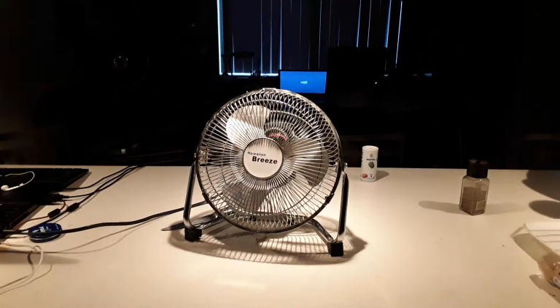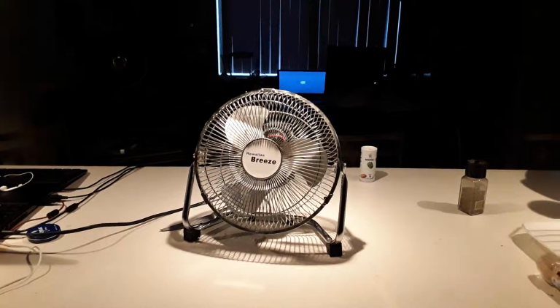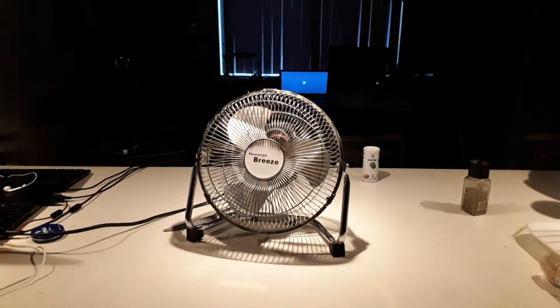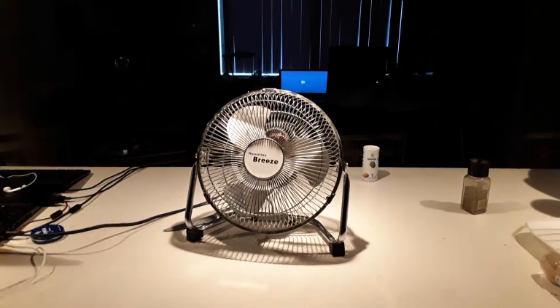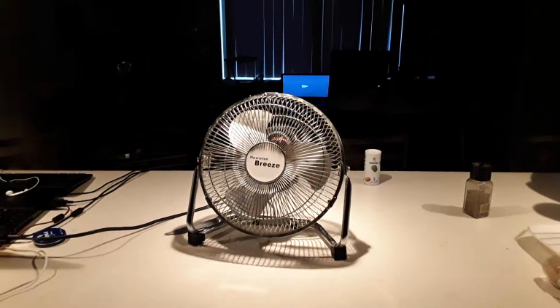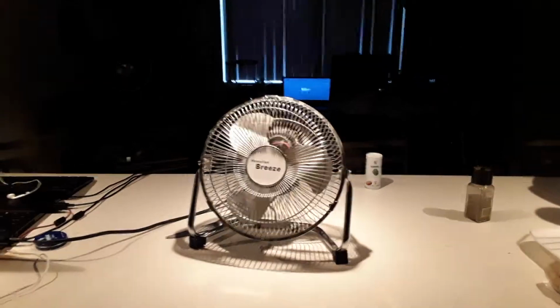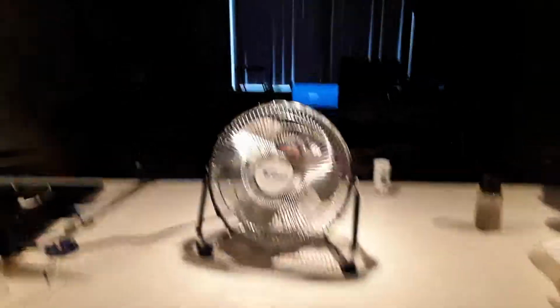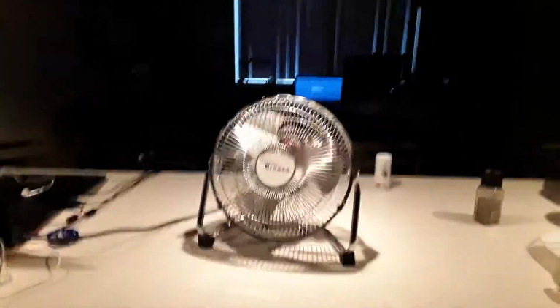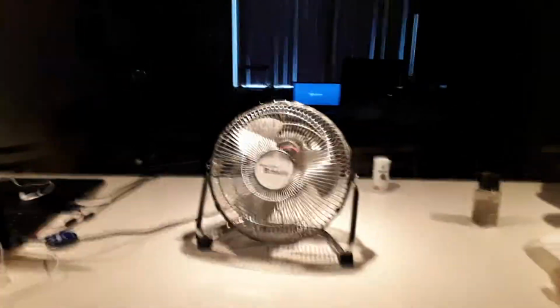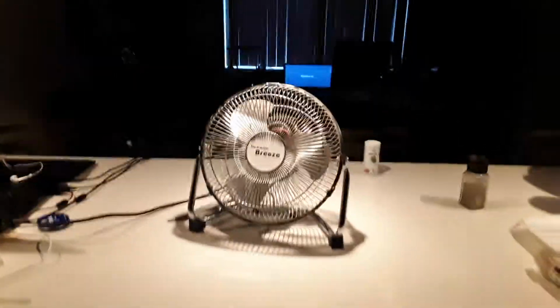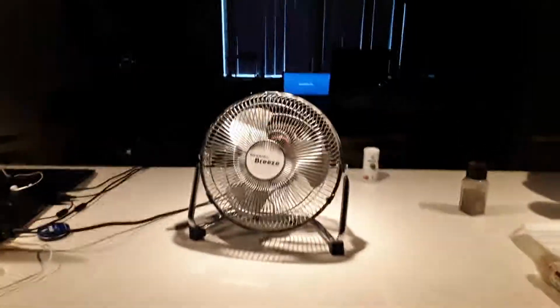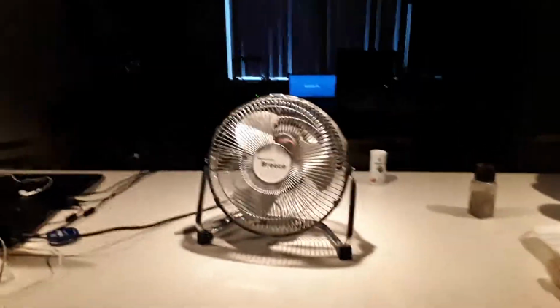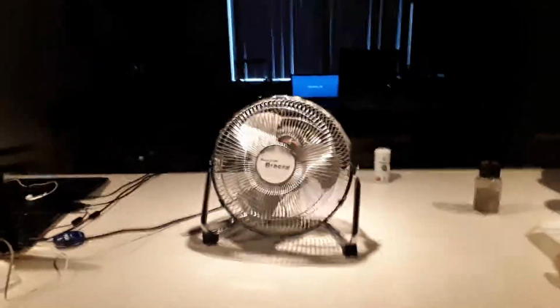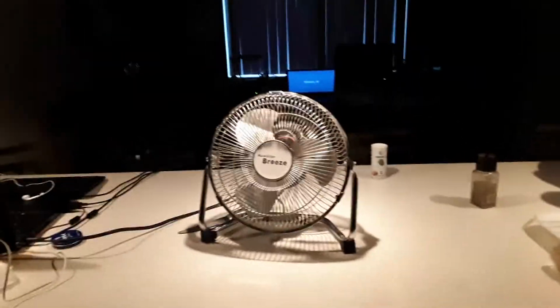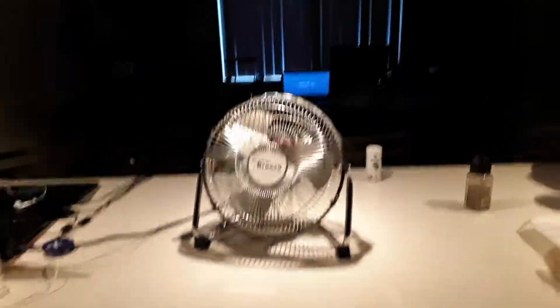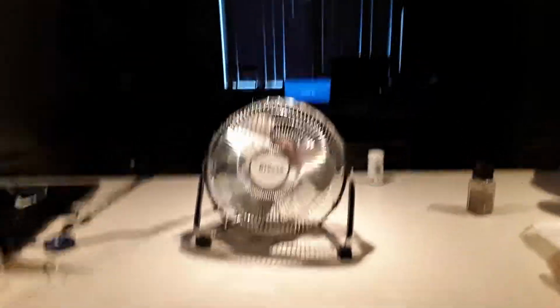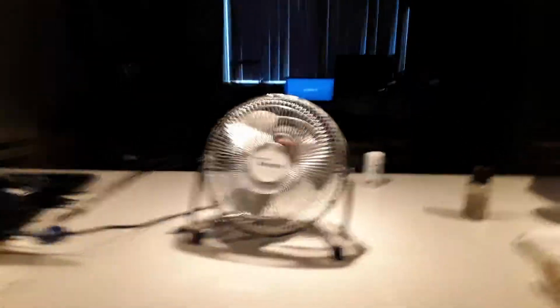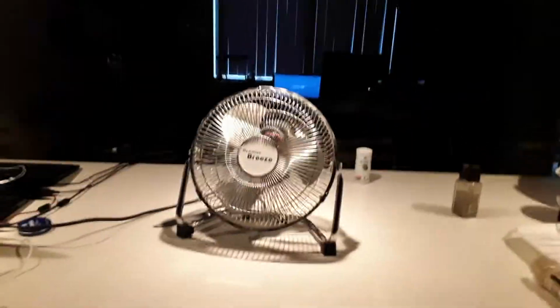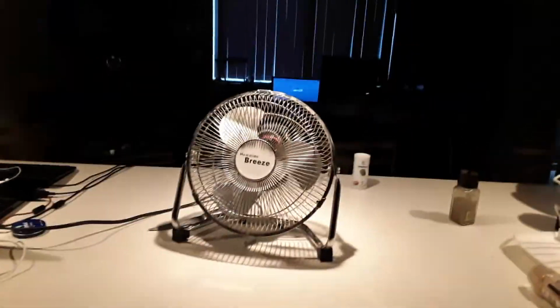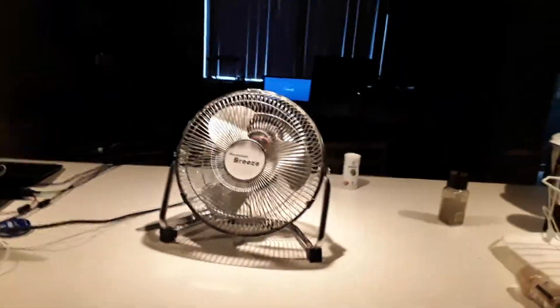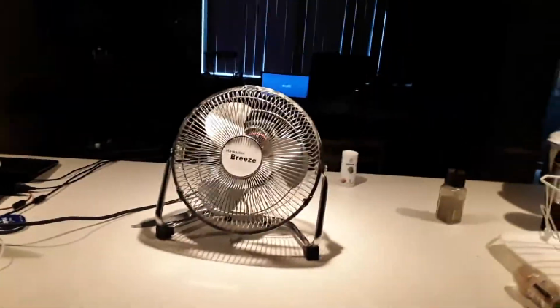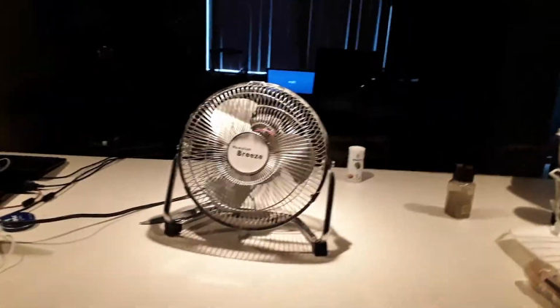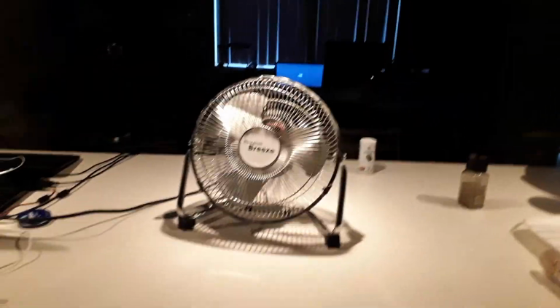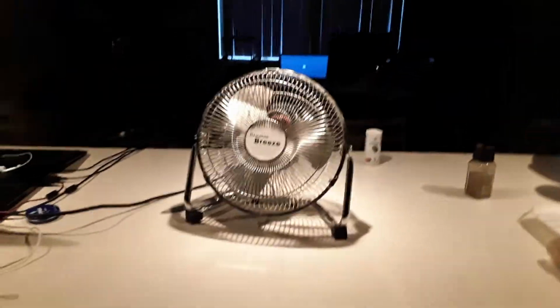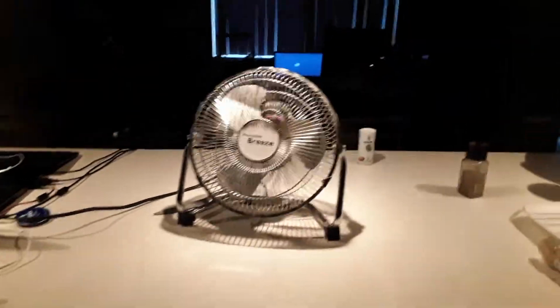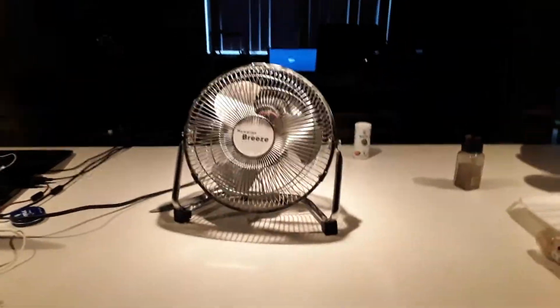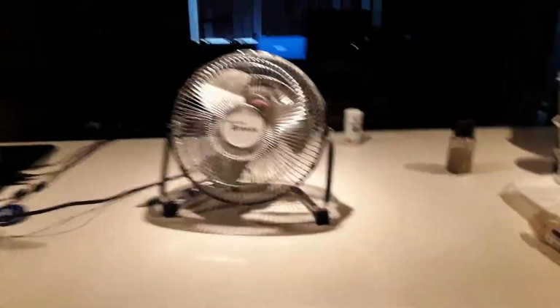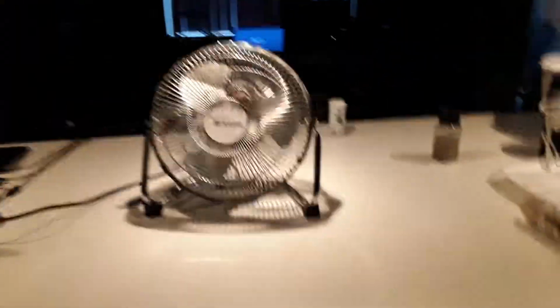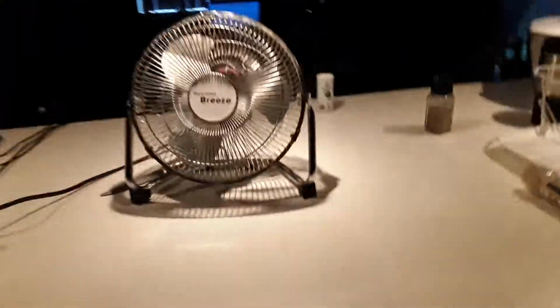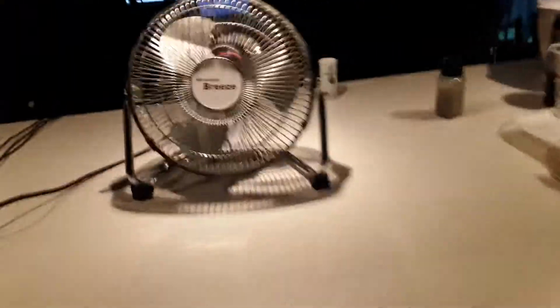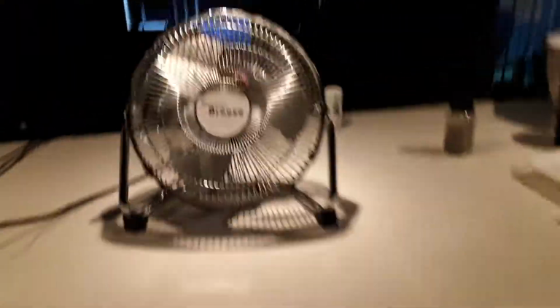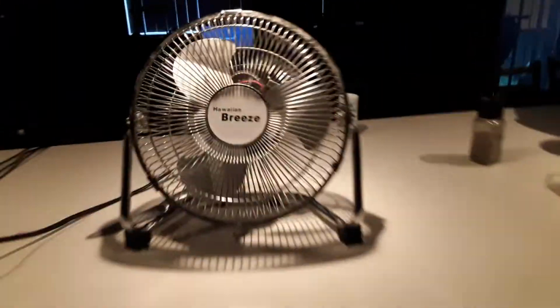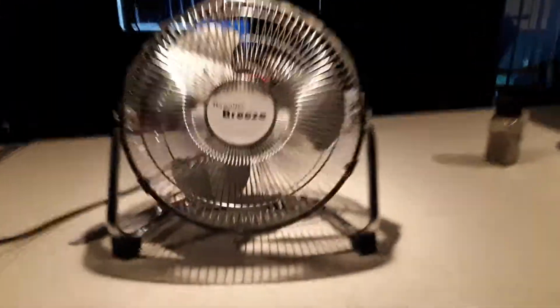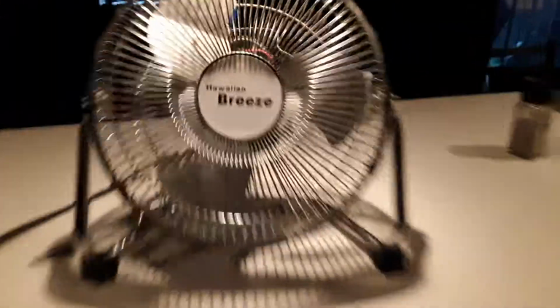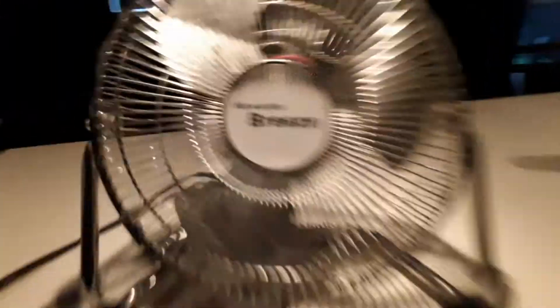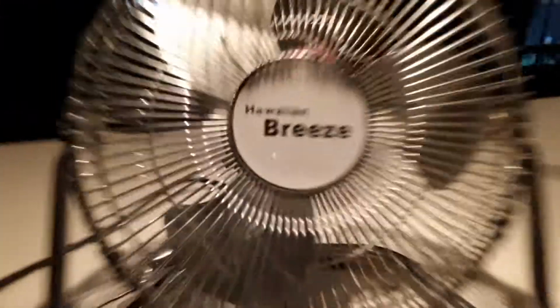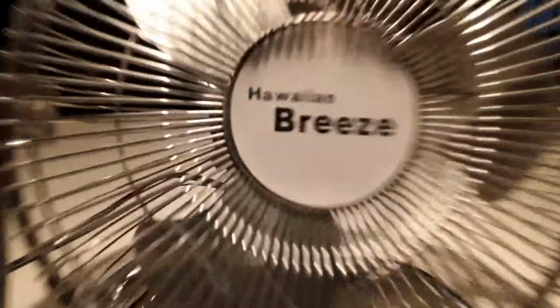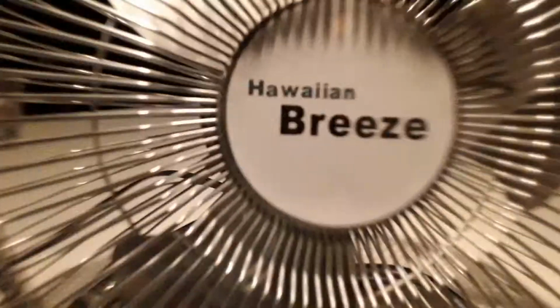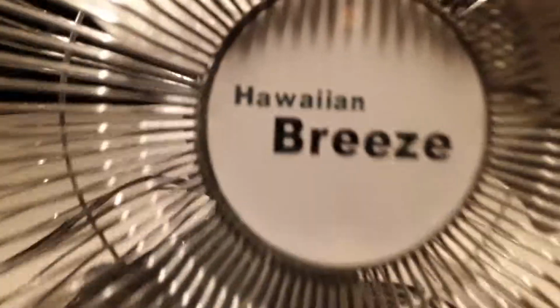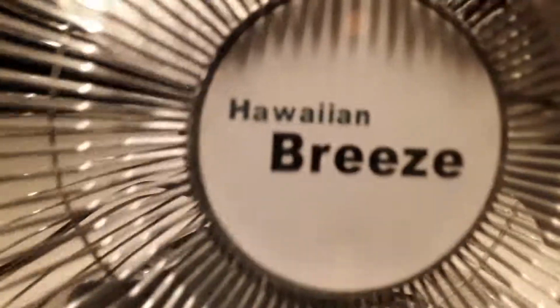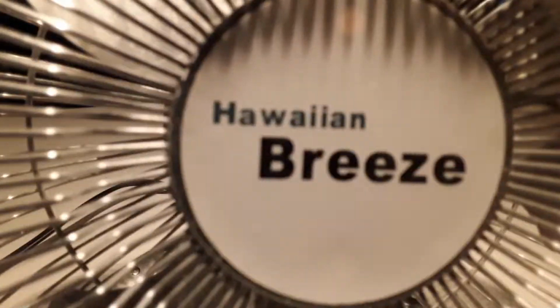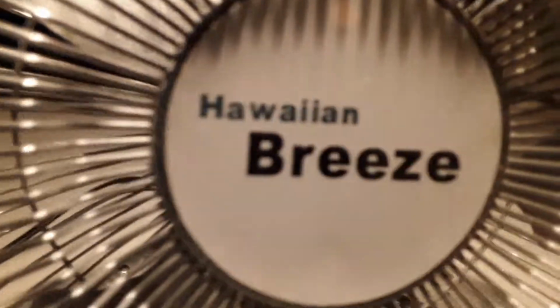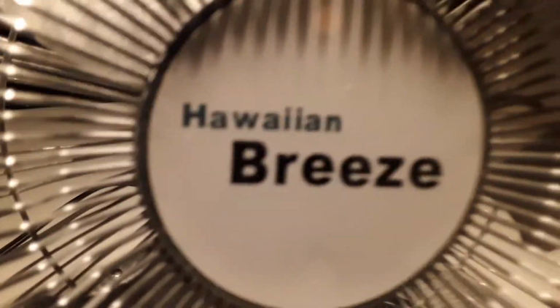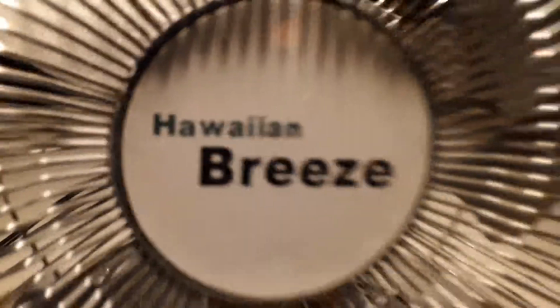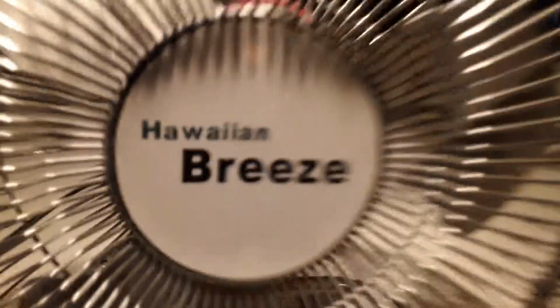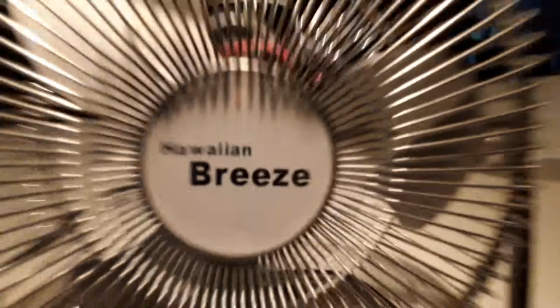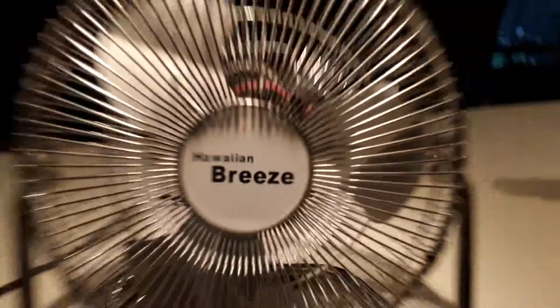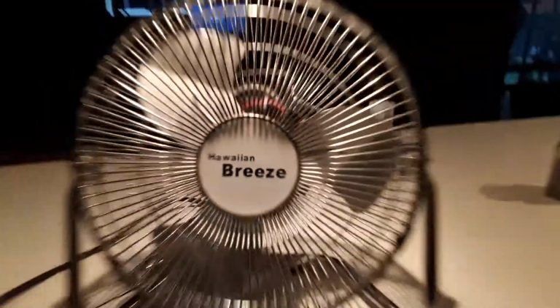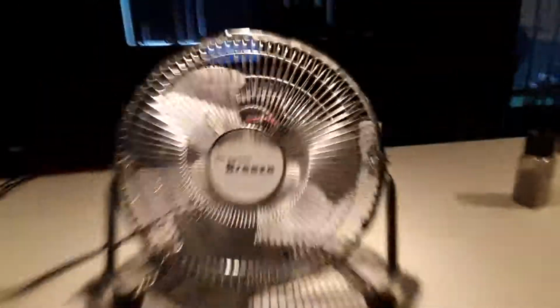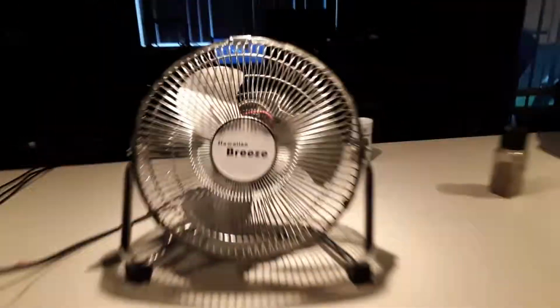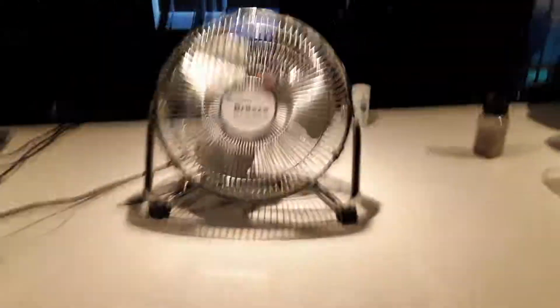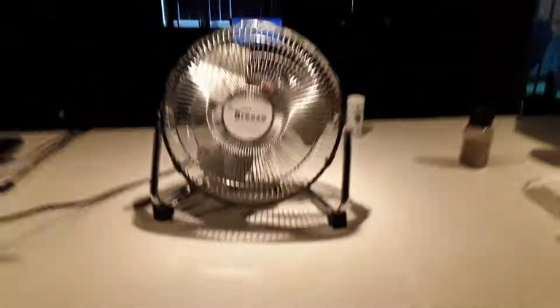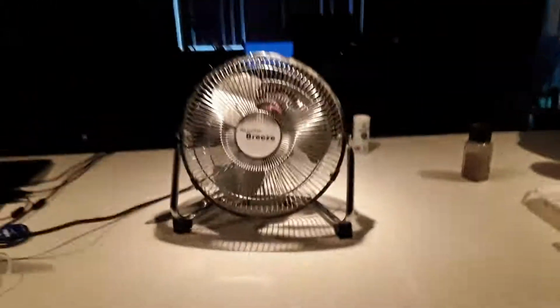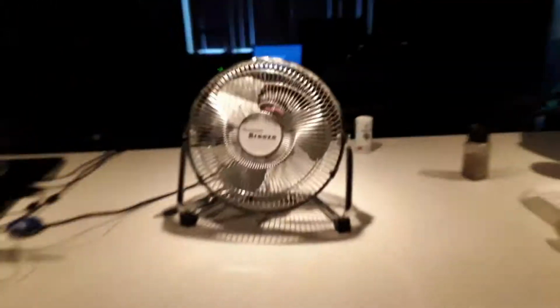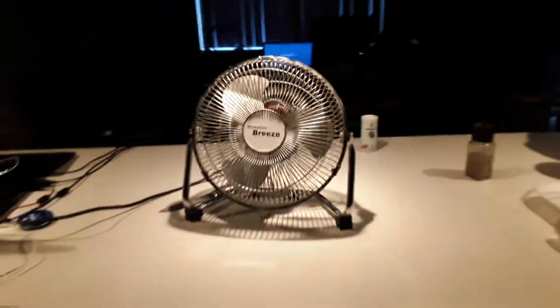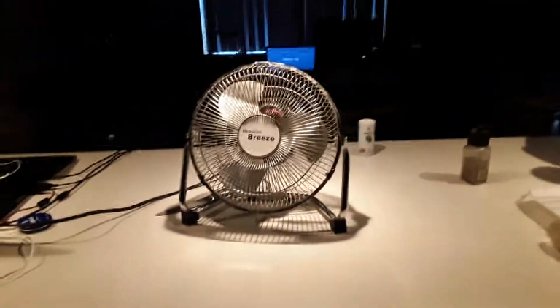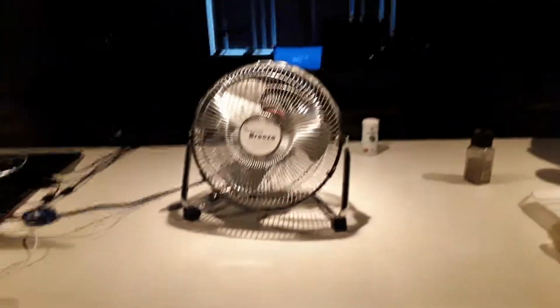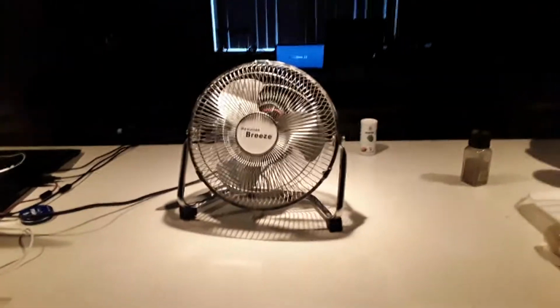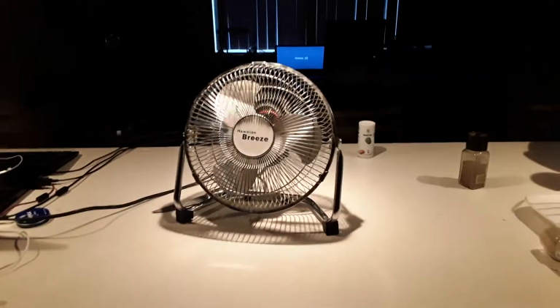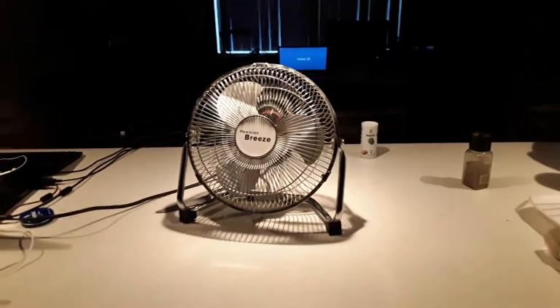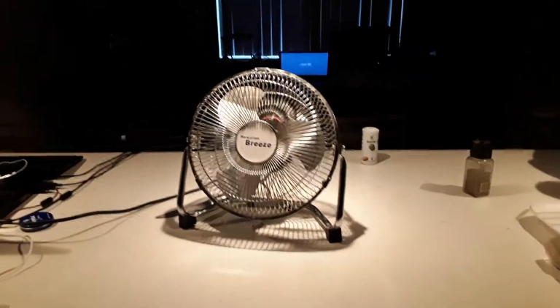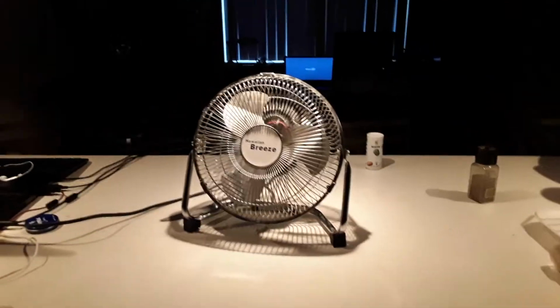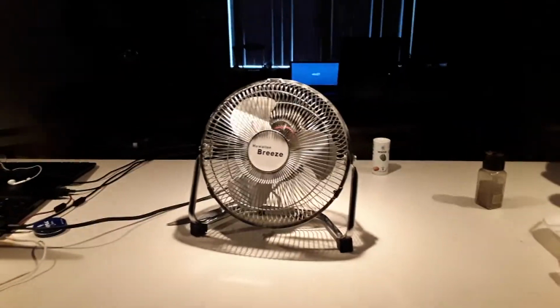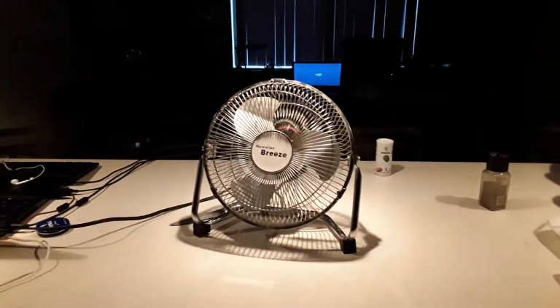Hey guys, it's me again. Today what I have for your viewing pleasure is this modern Hawaiian Breeze desk fan.